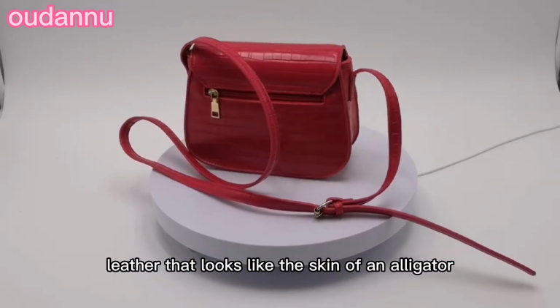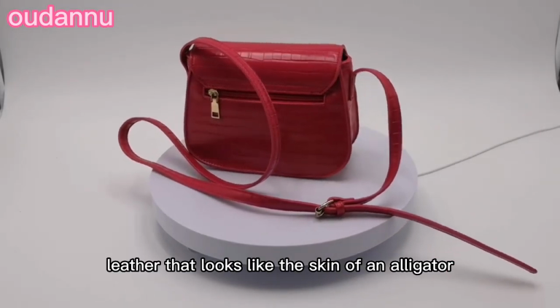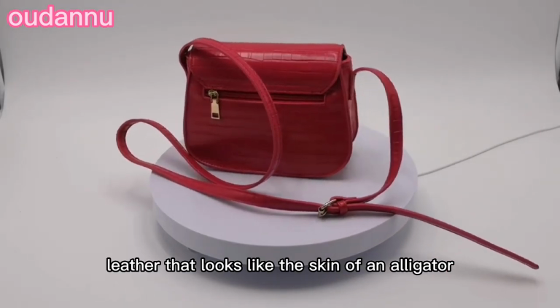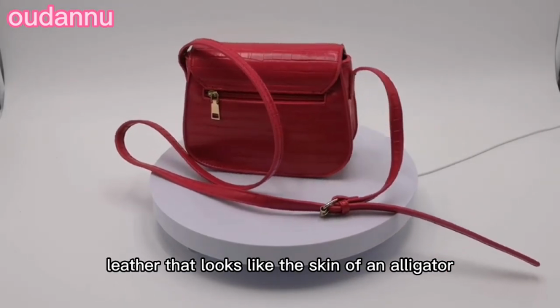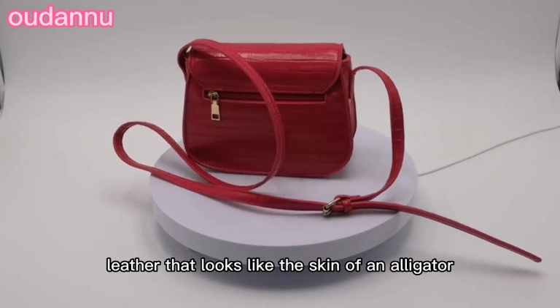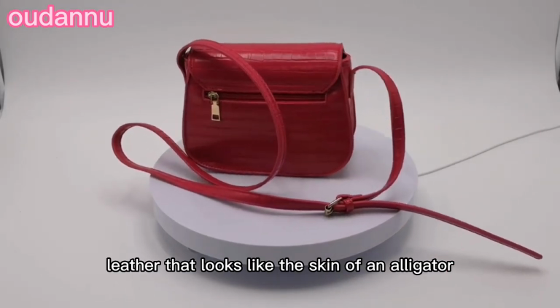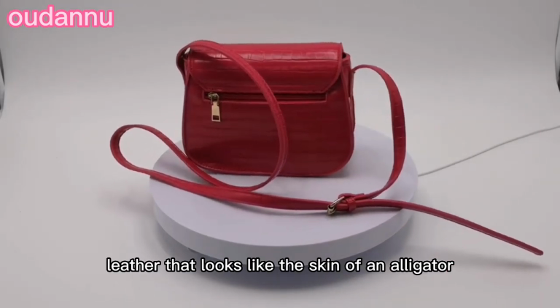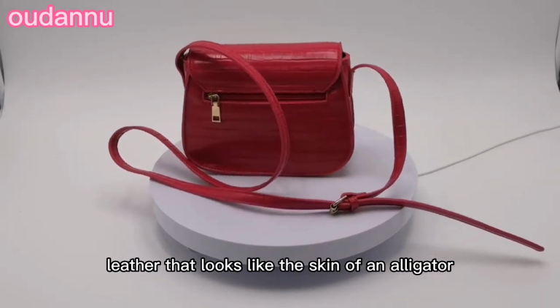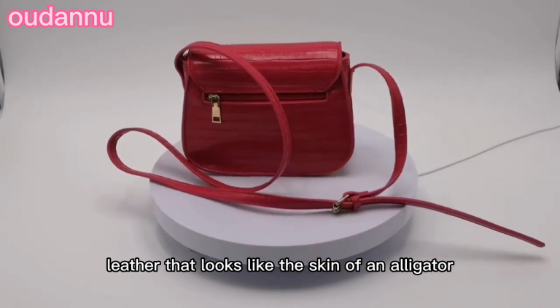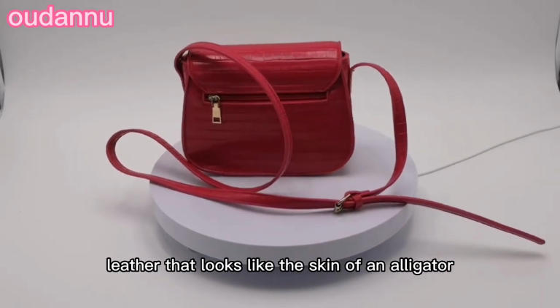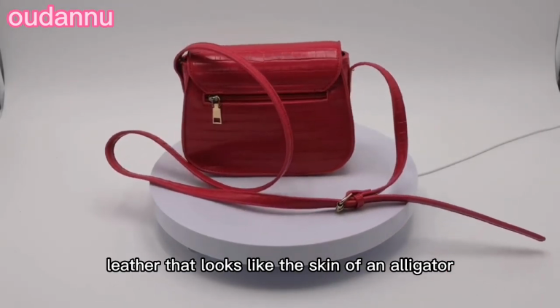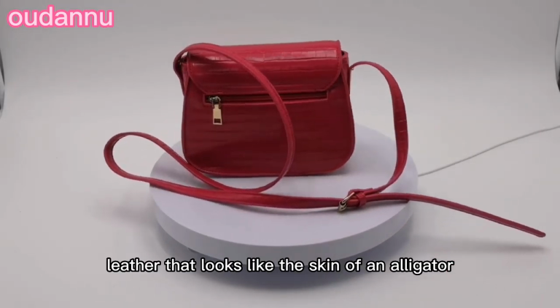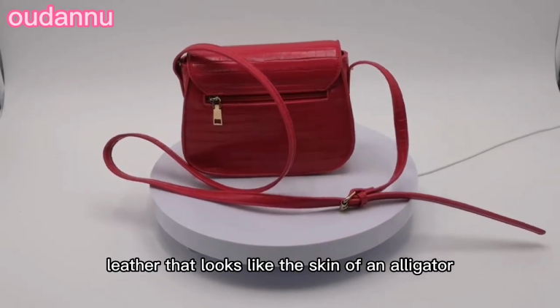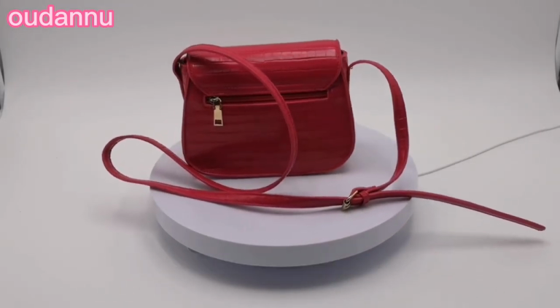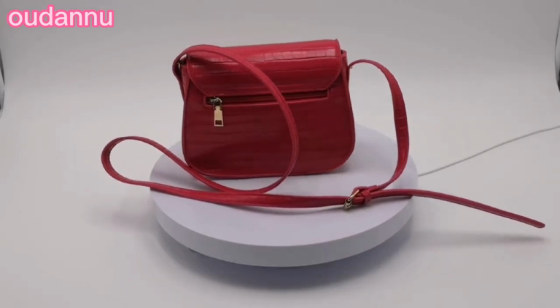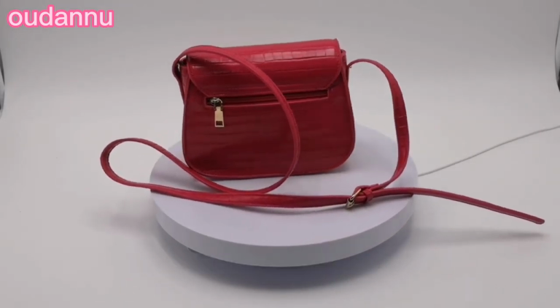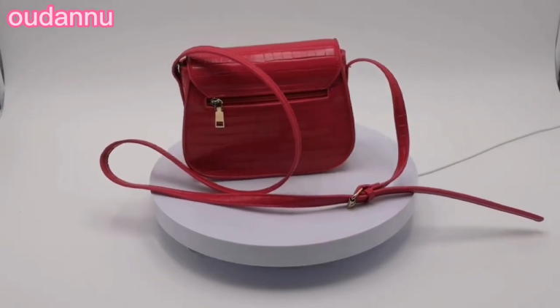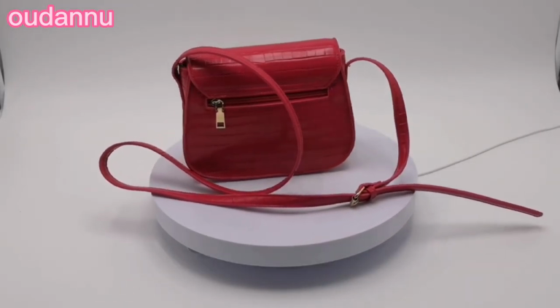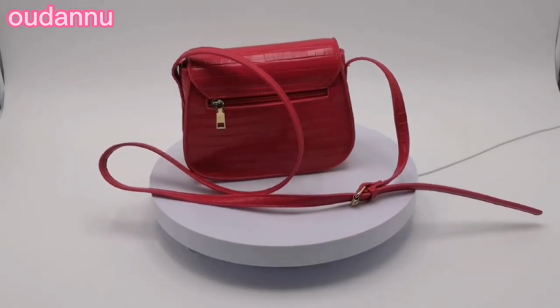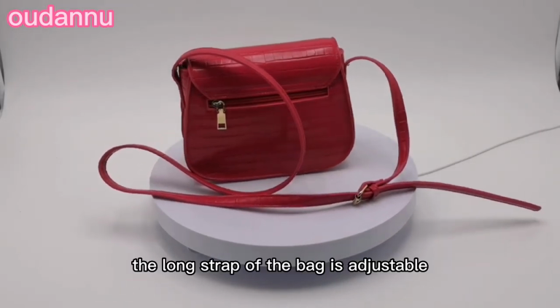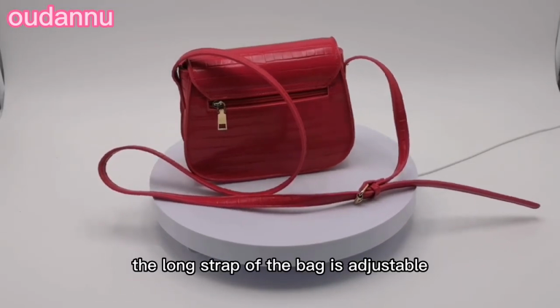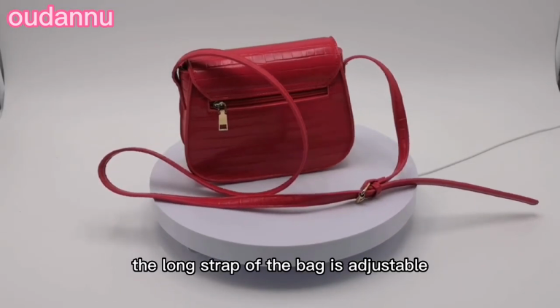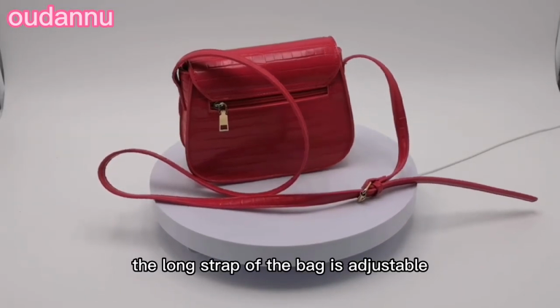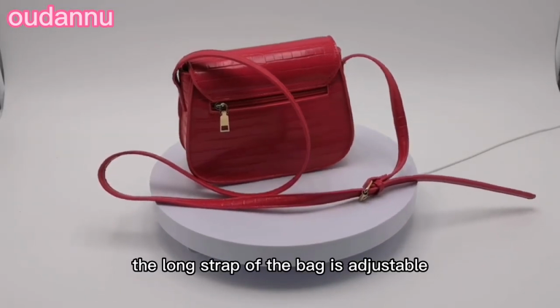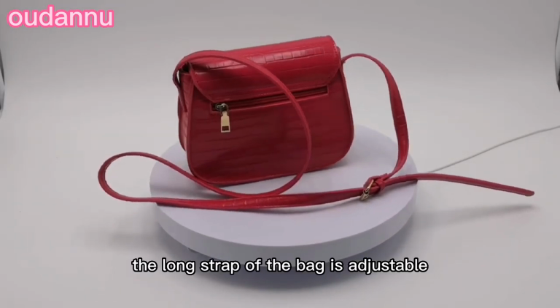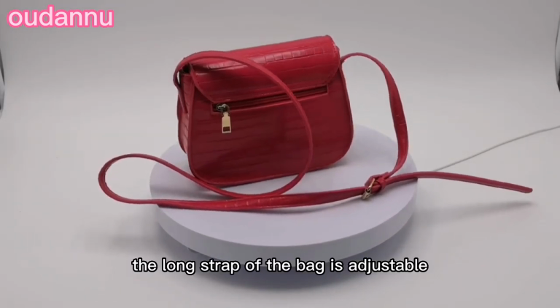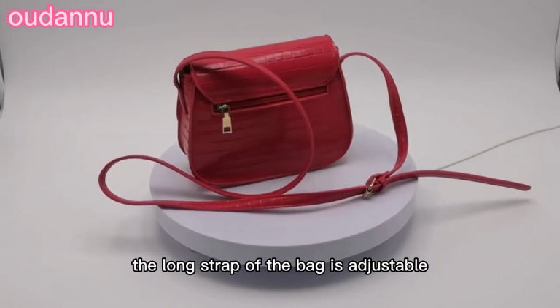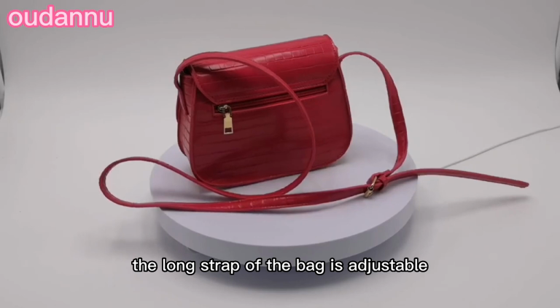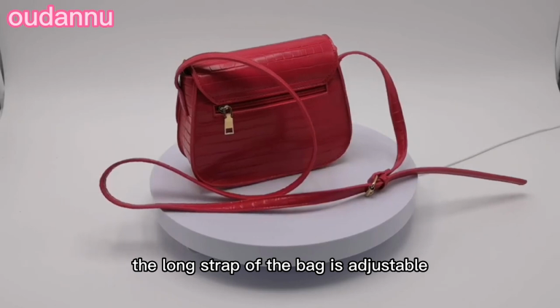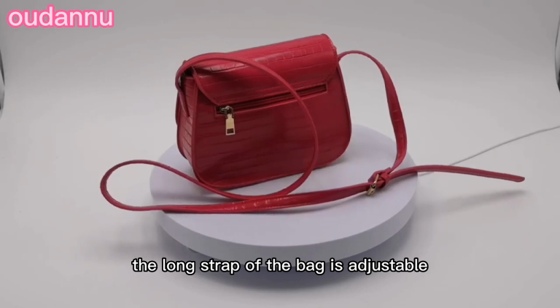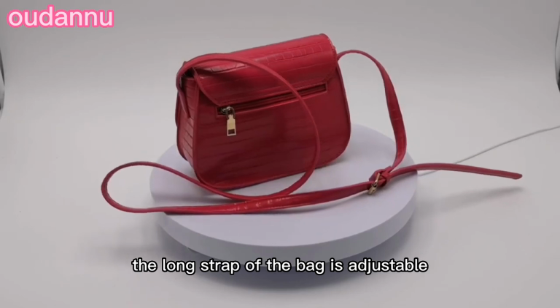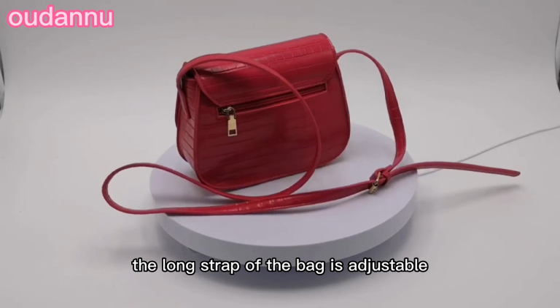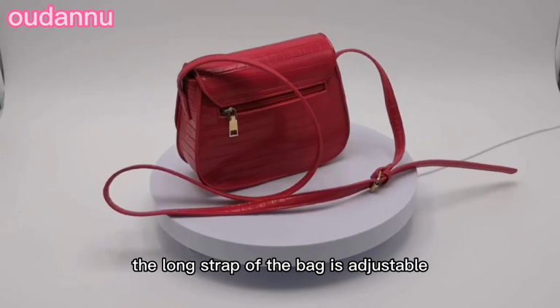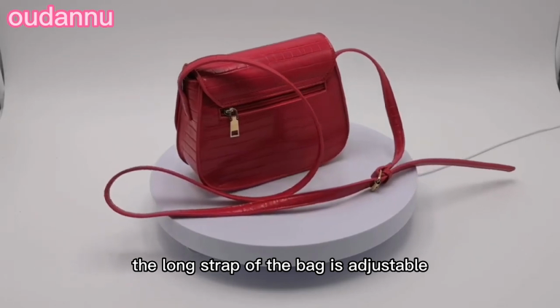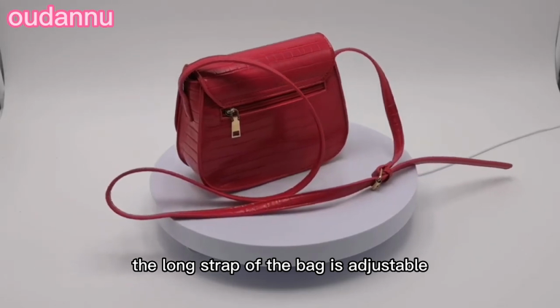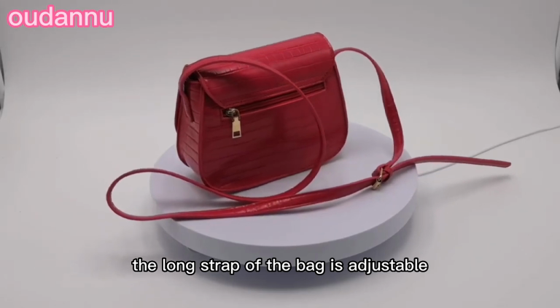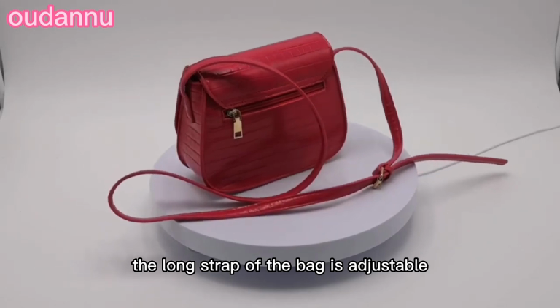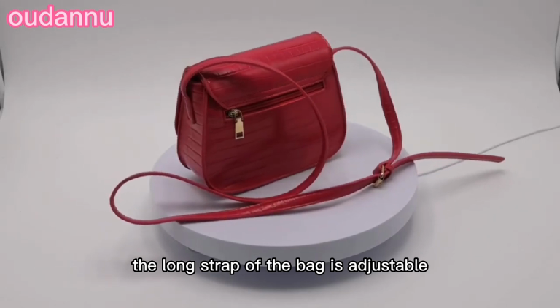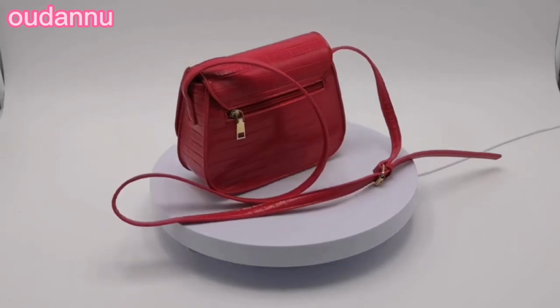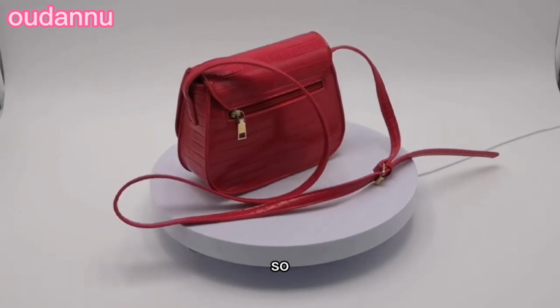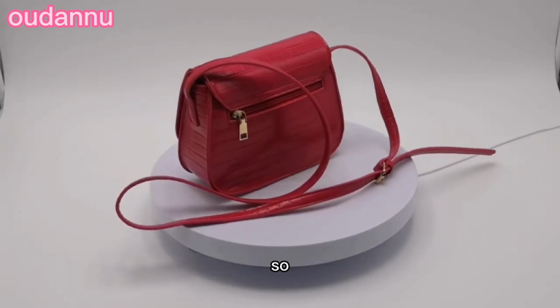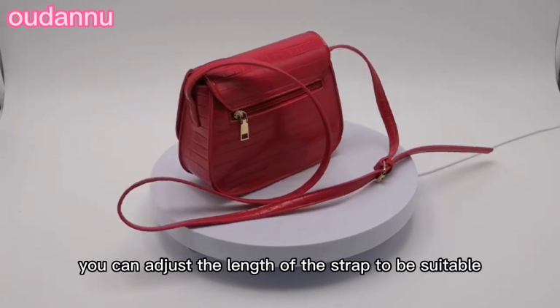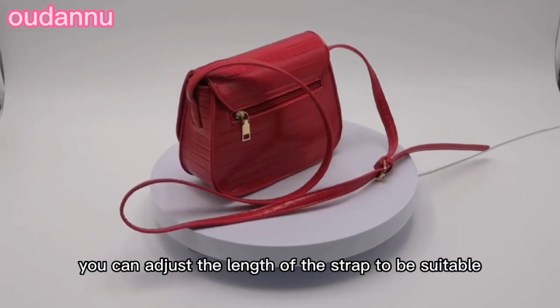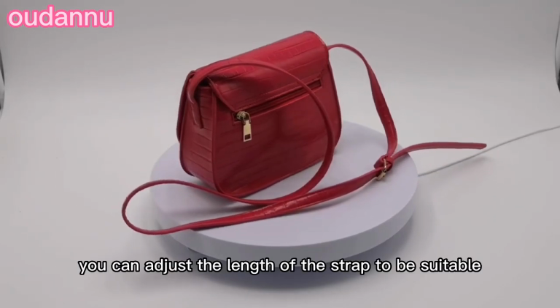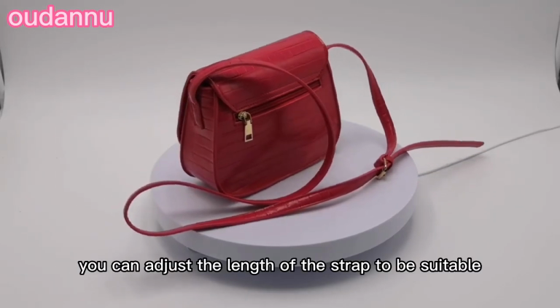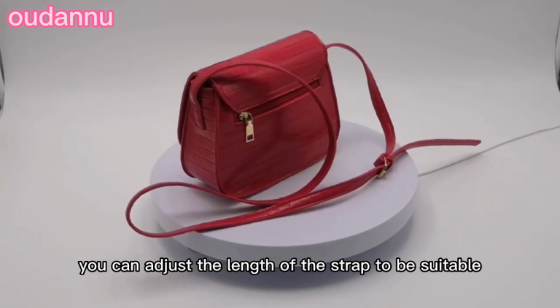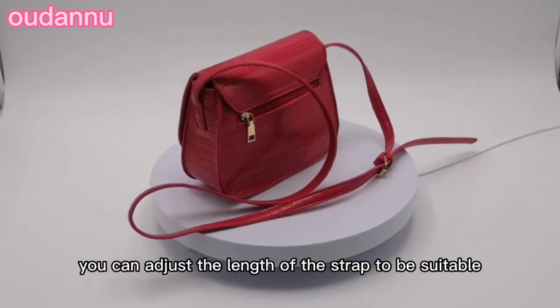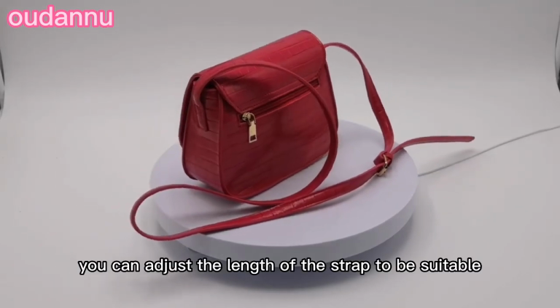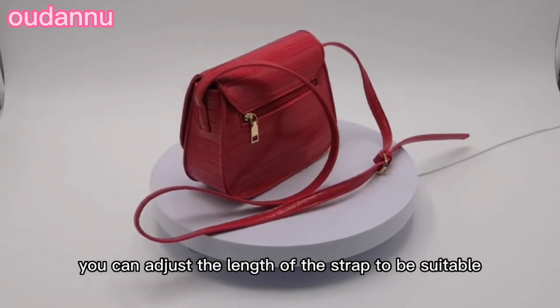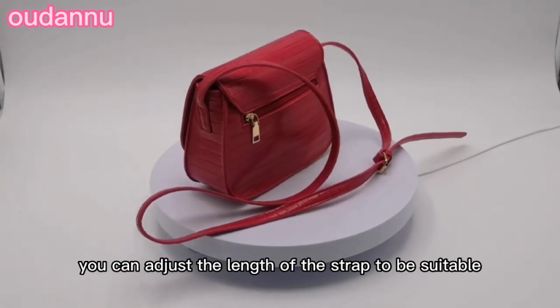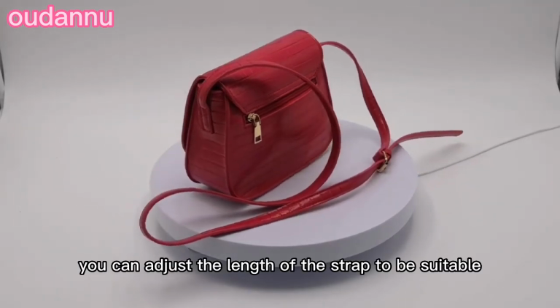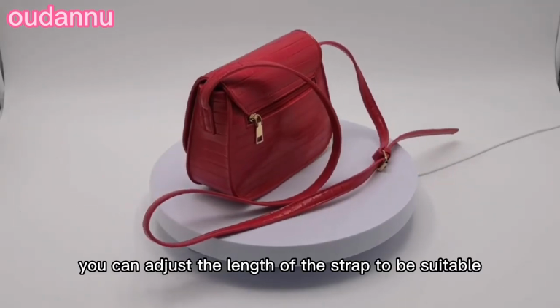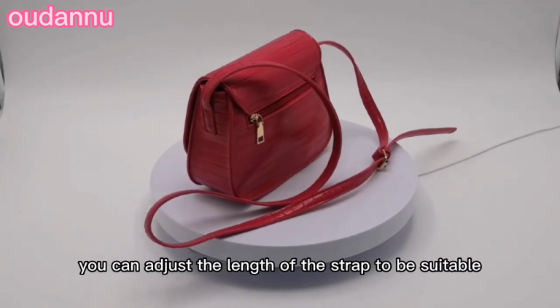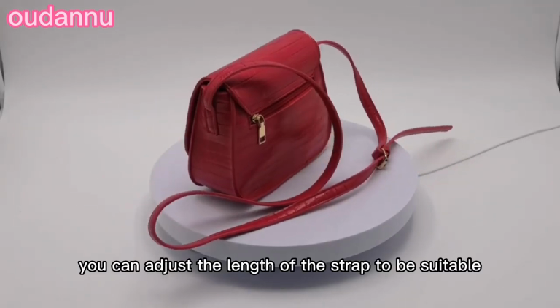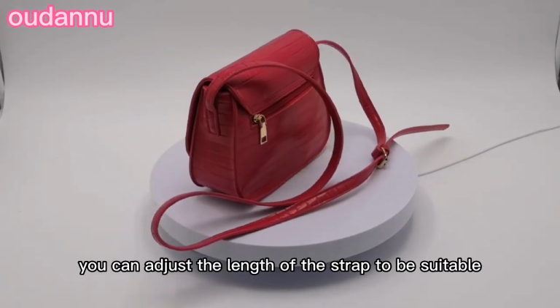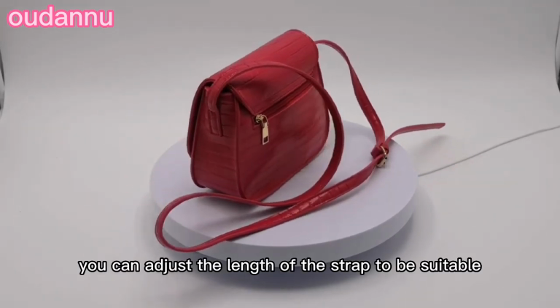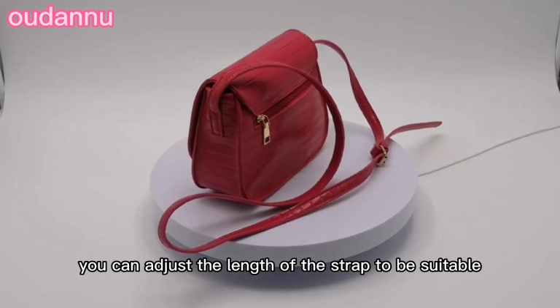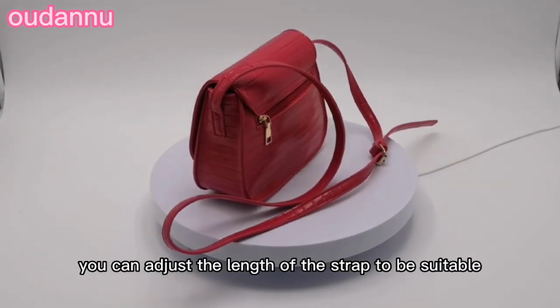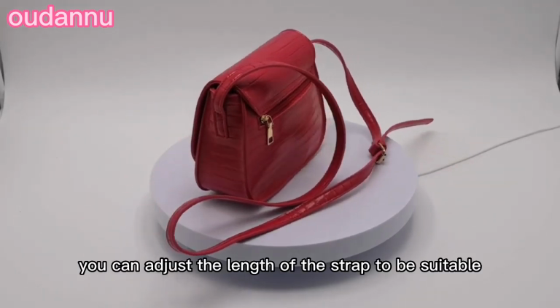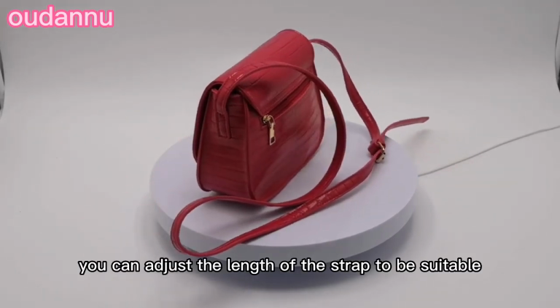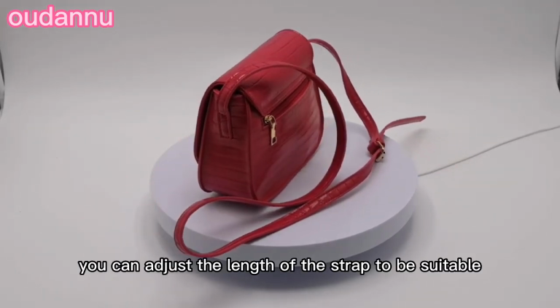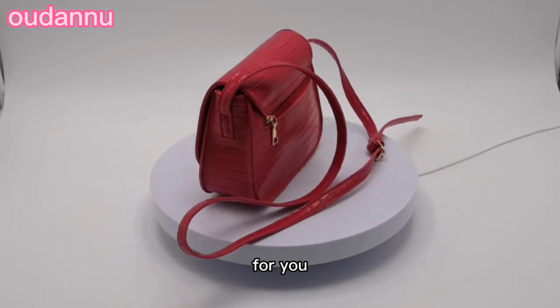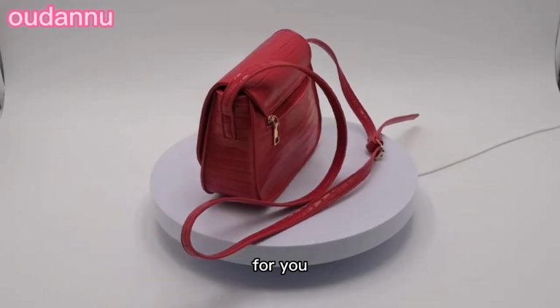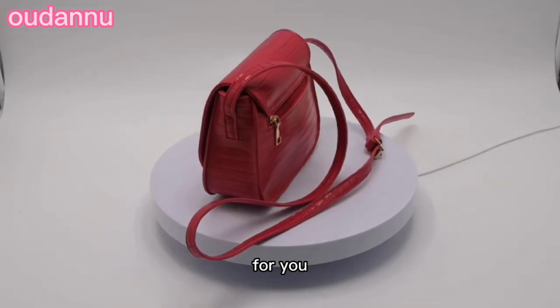like the skin of an alligator. The long strap of the bag is adjustable, so you can adjust the length of the strap to be suitable for you.